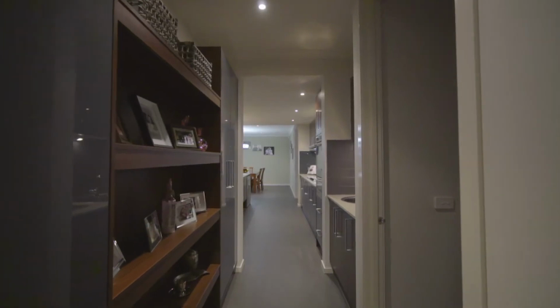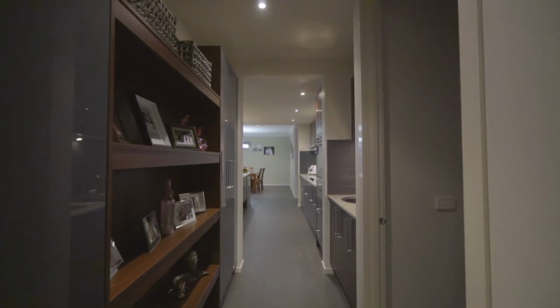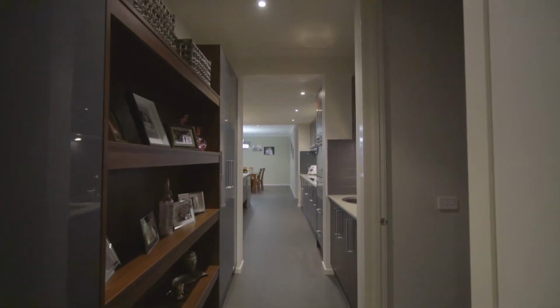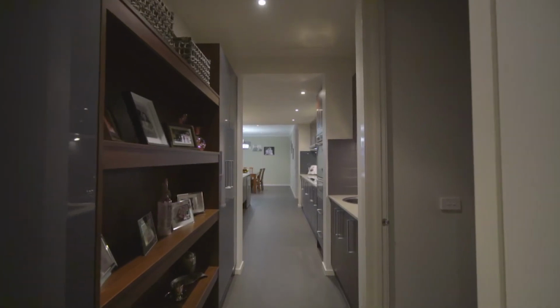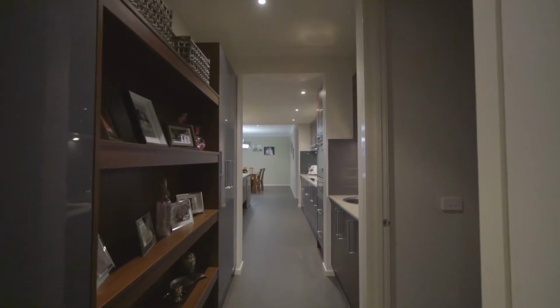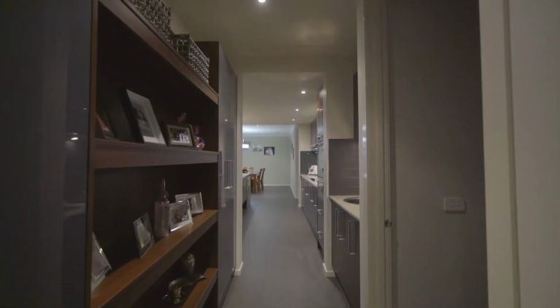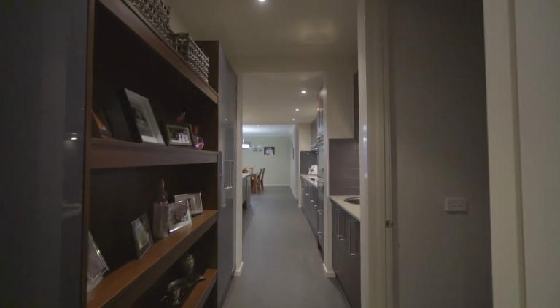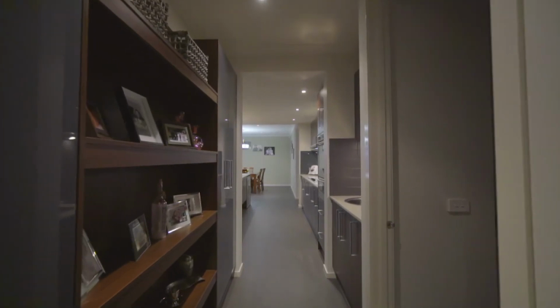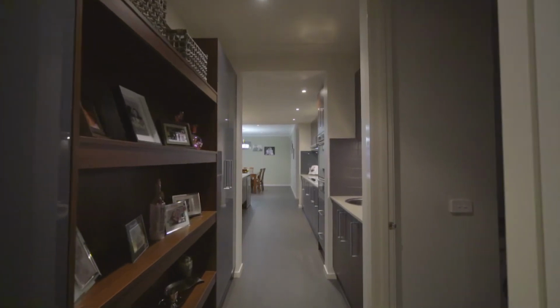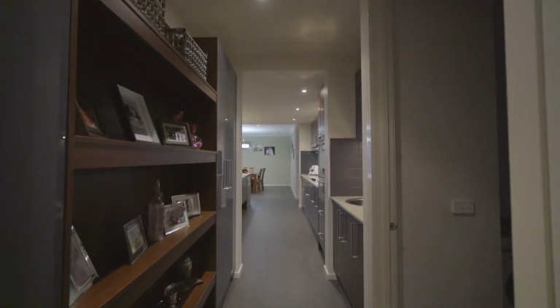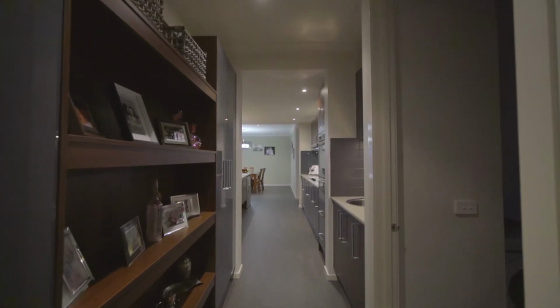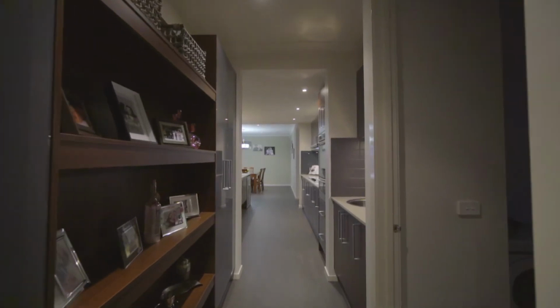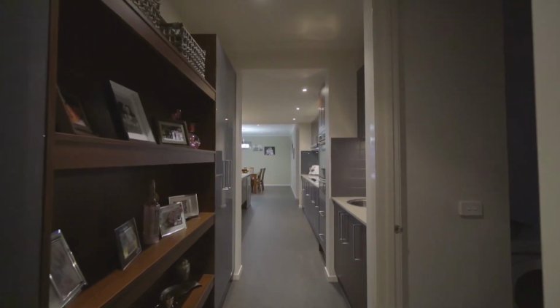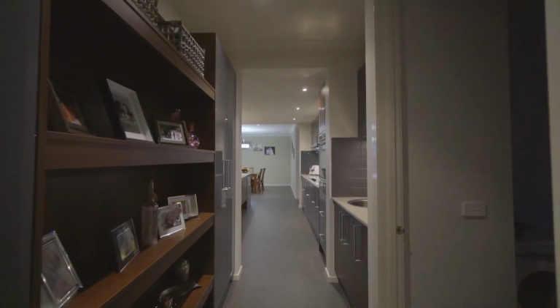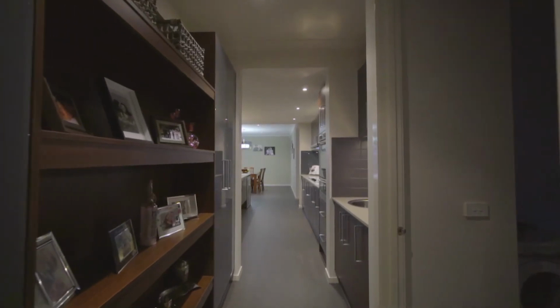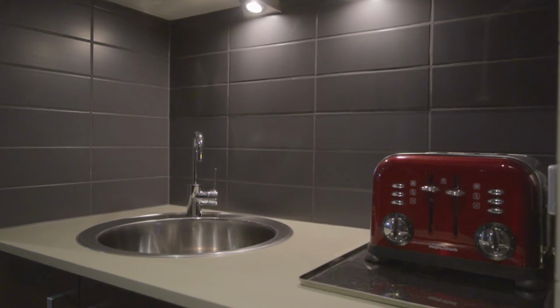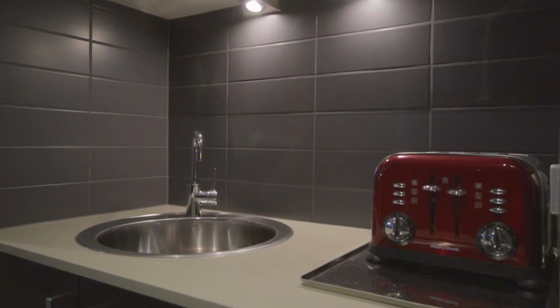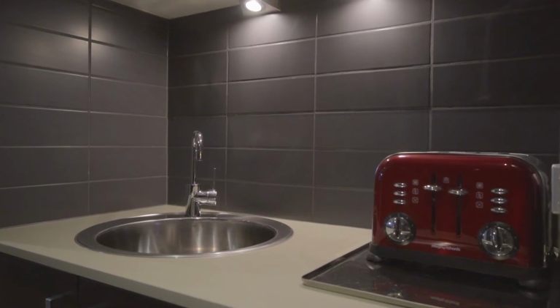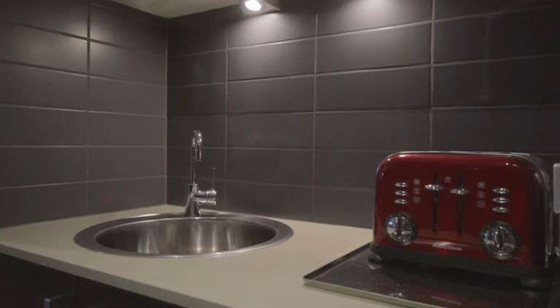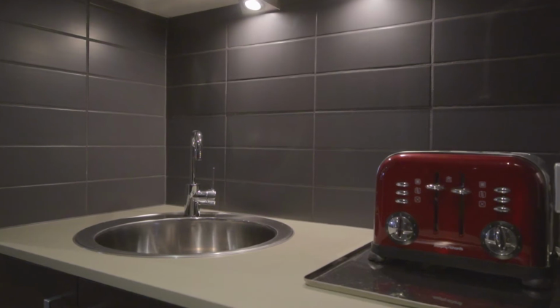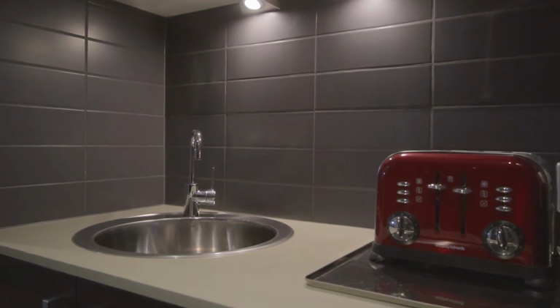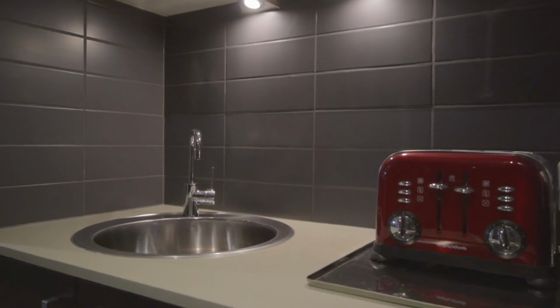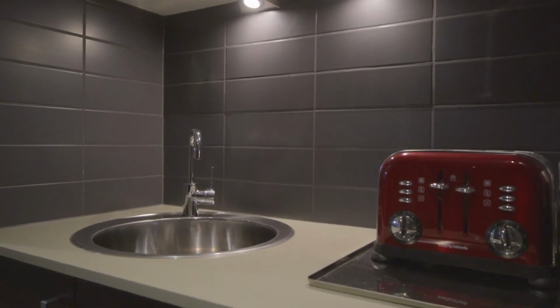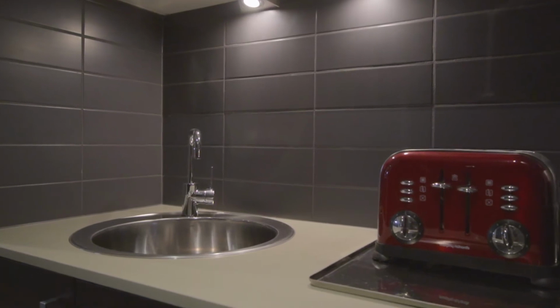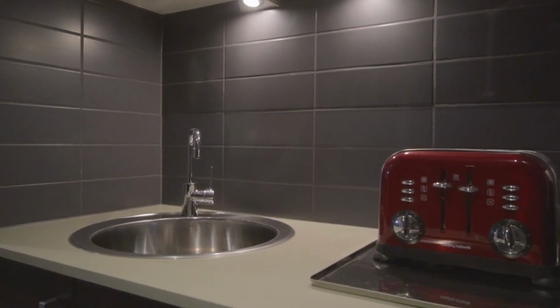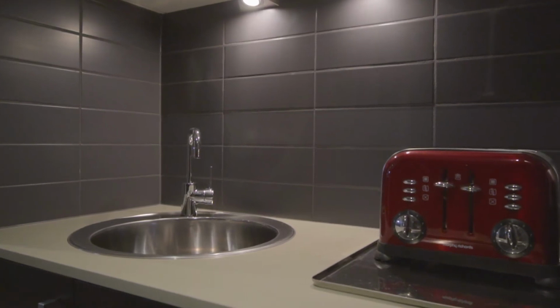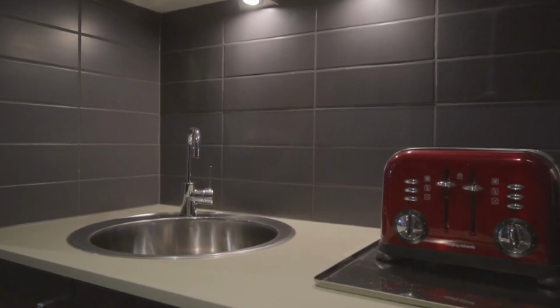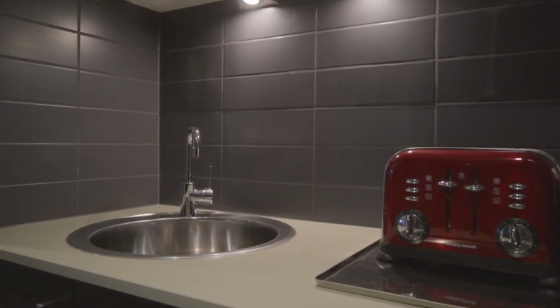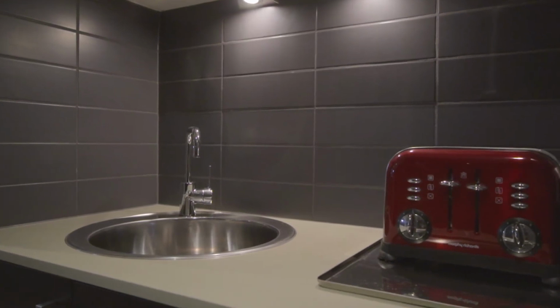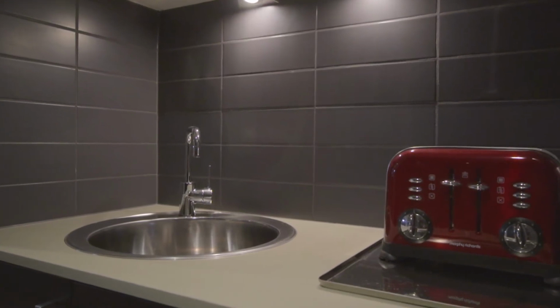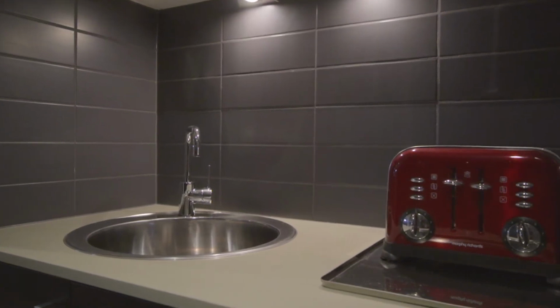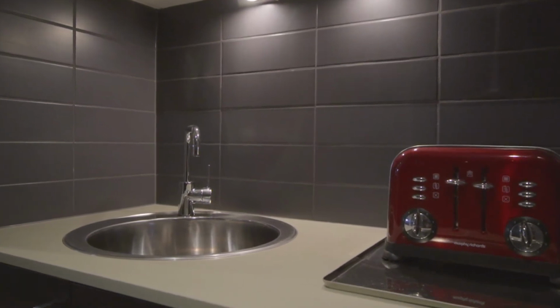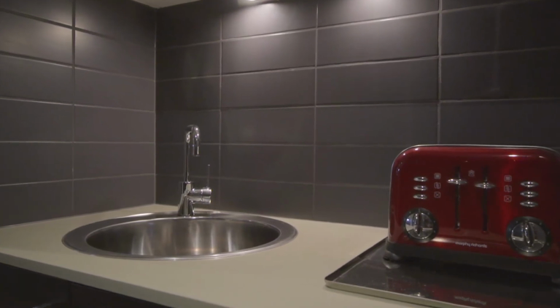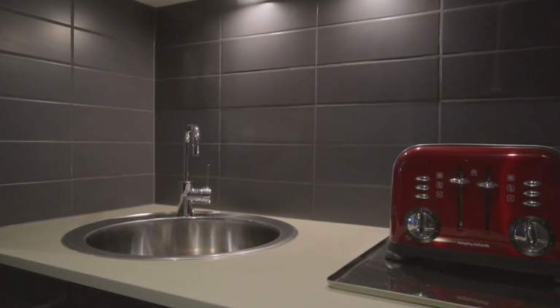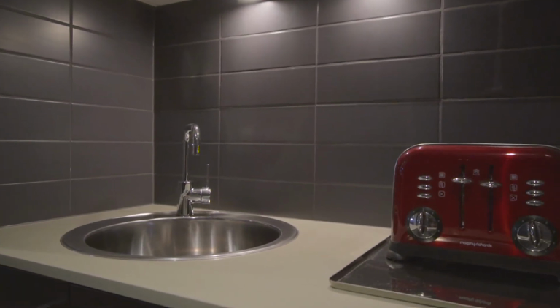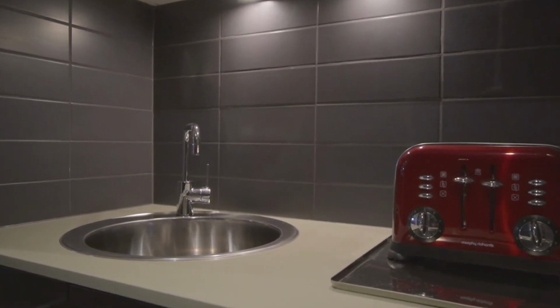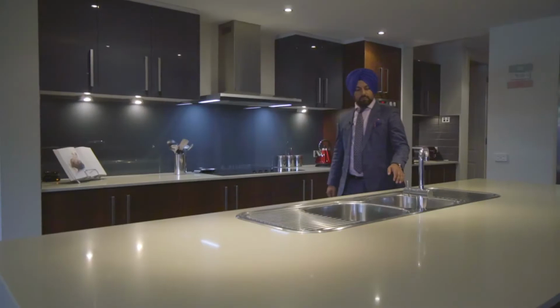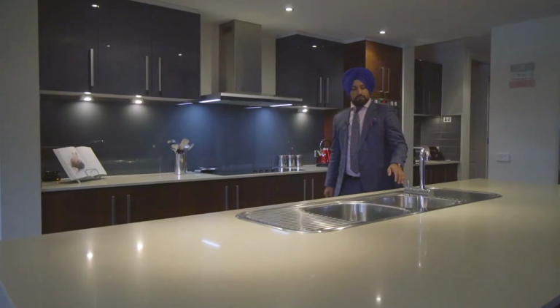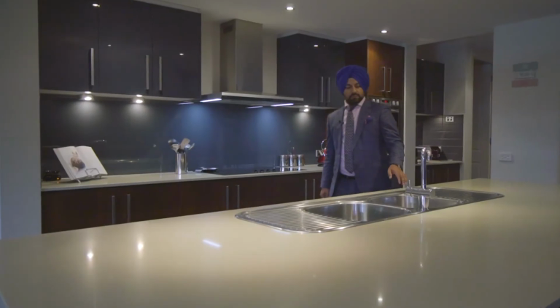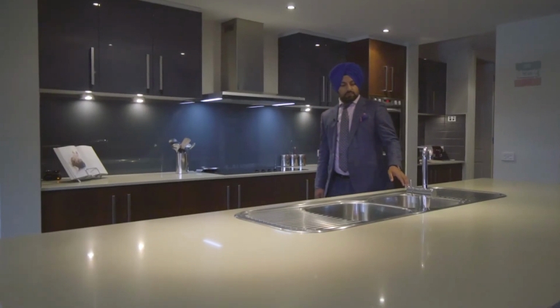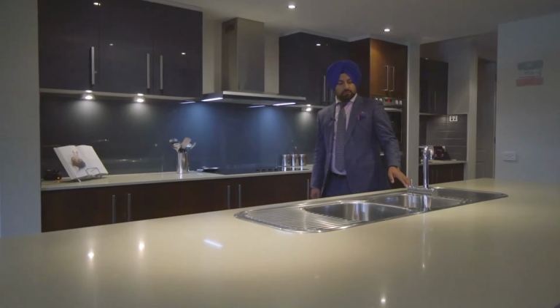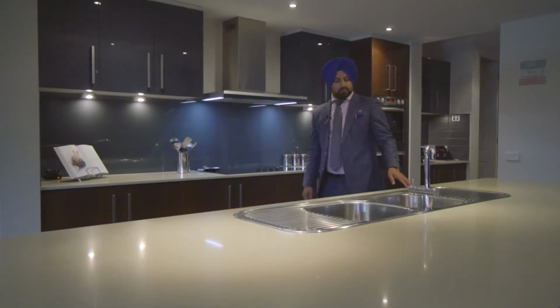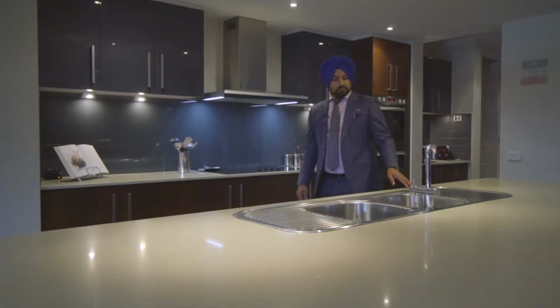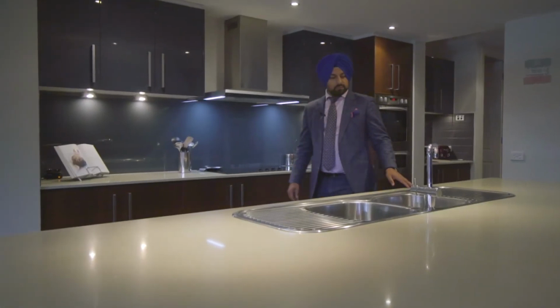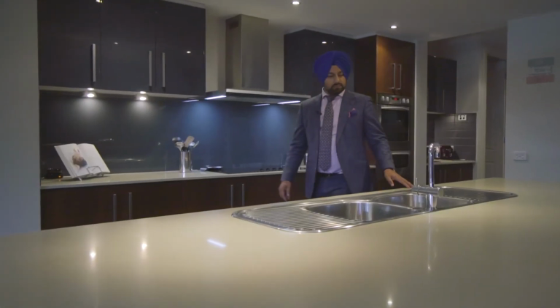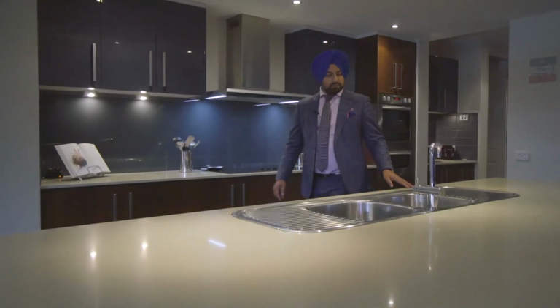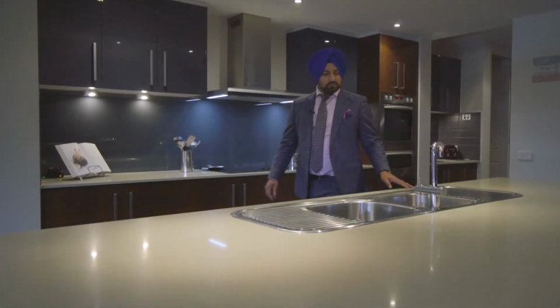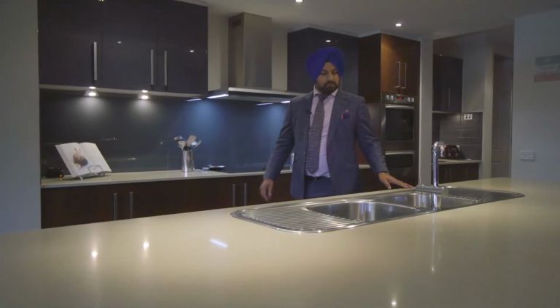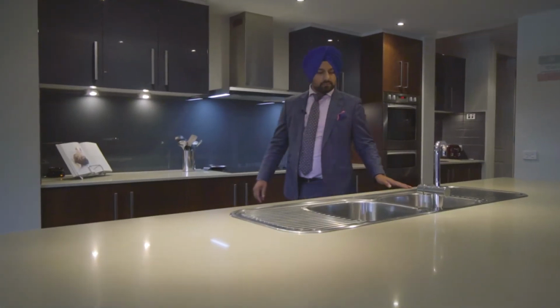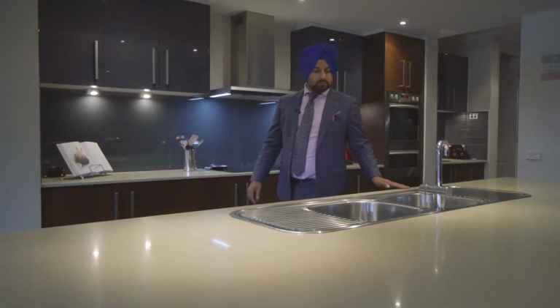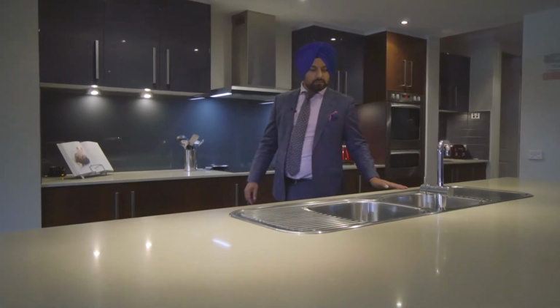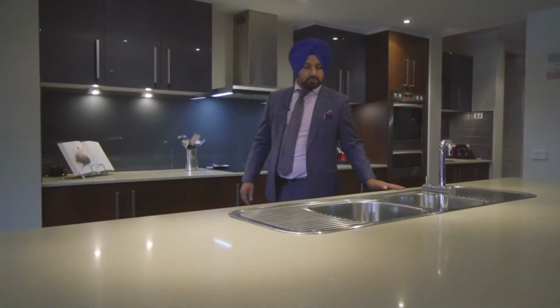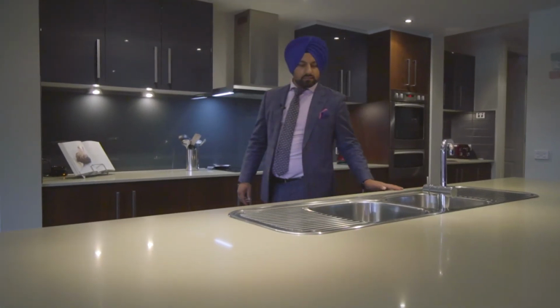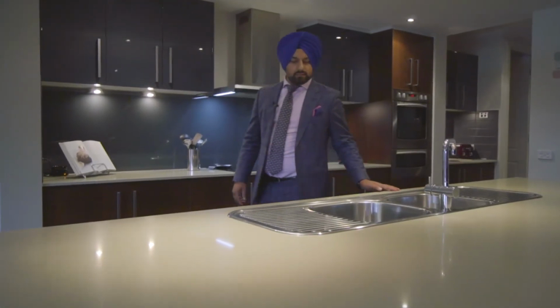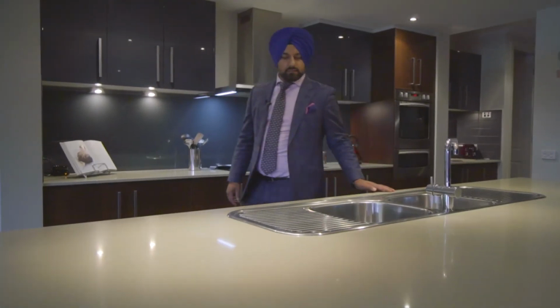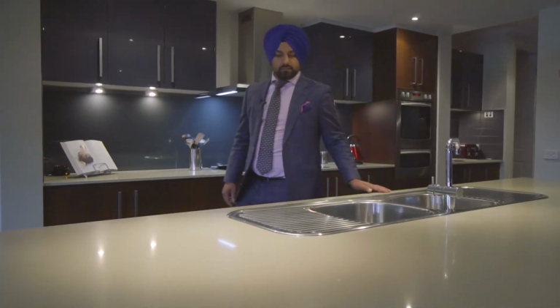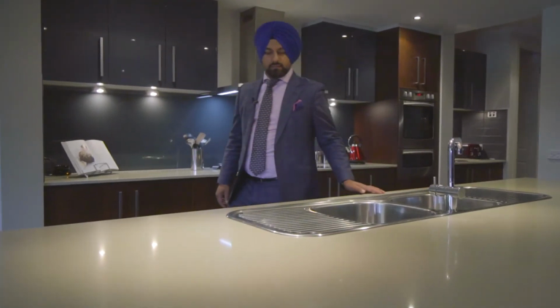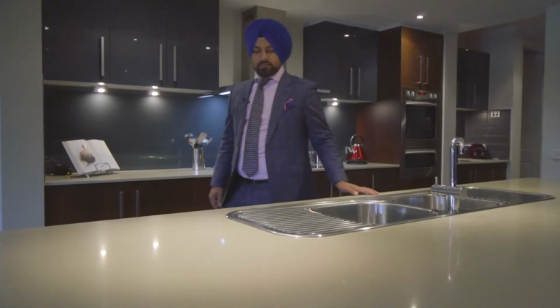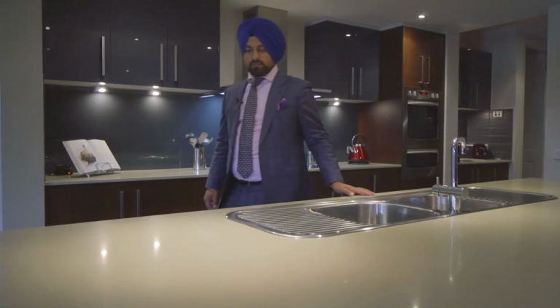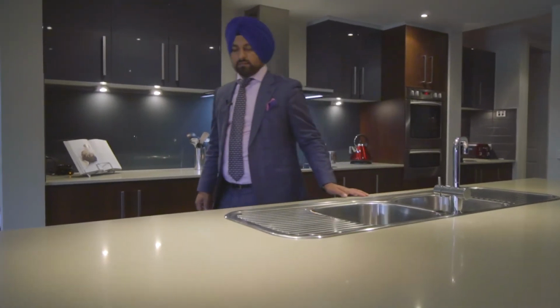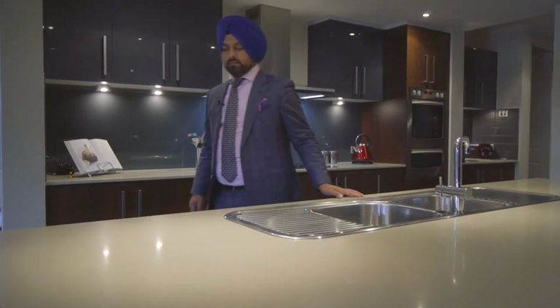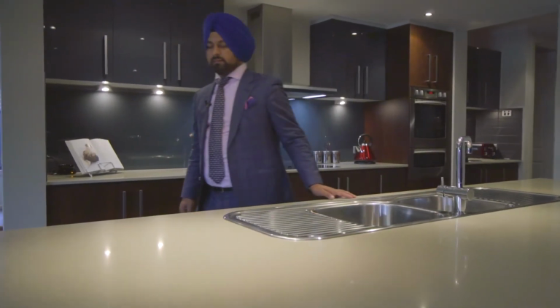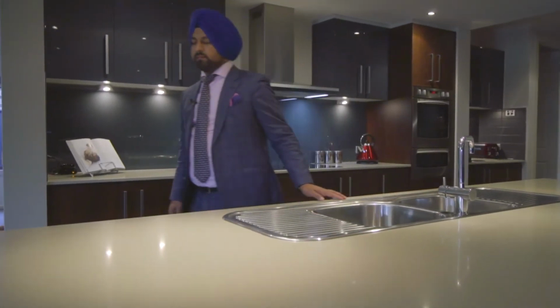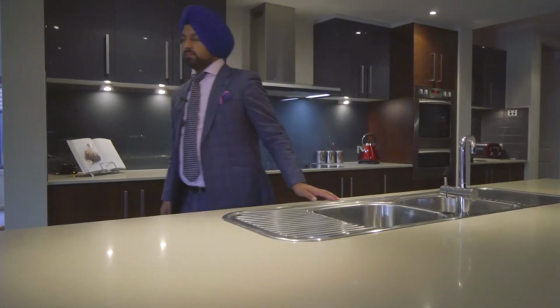A large butler's pantry and a kitchen second to none will surely be the centerpiece of this house.